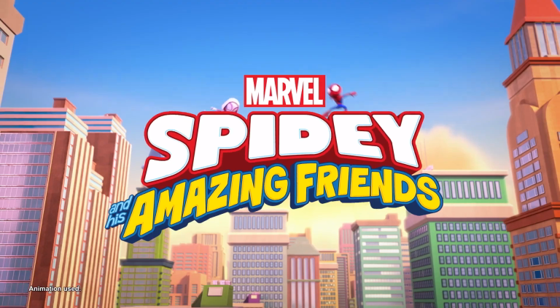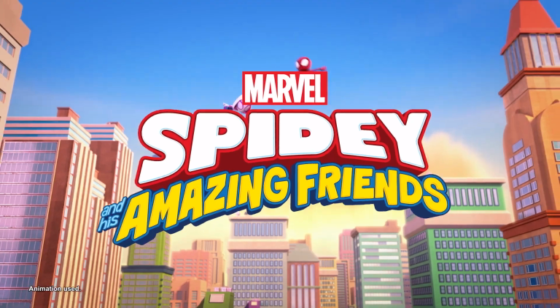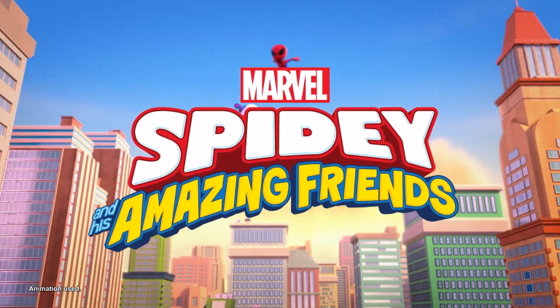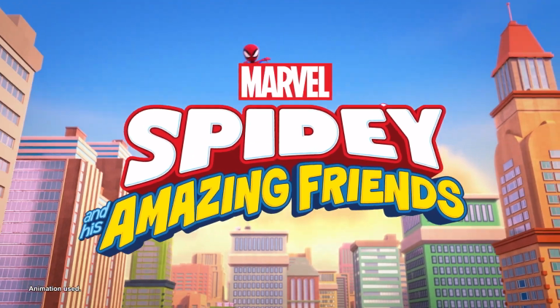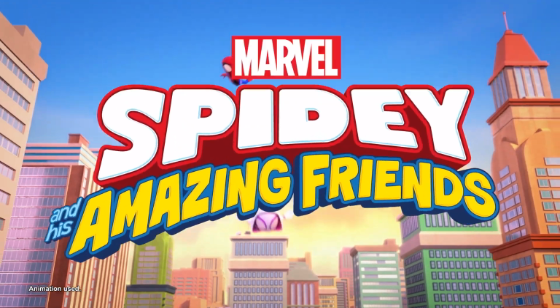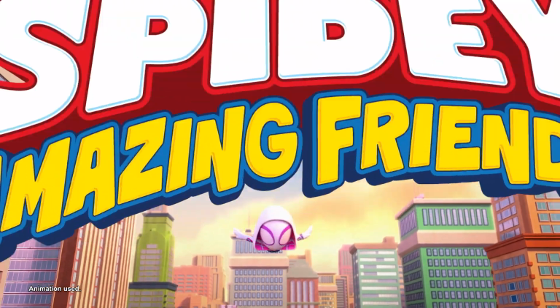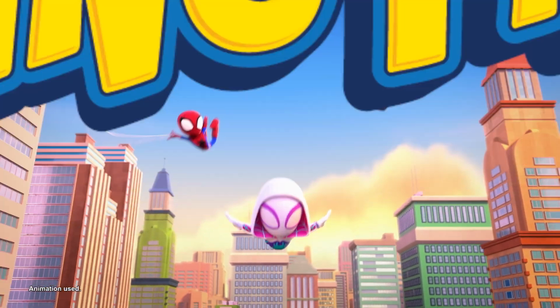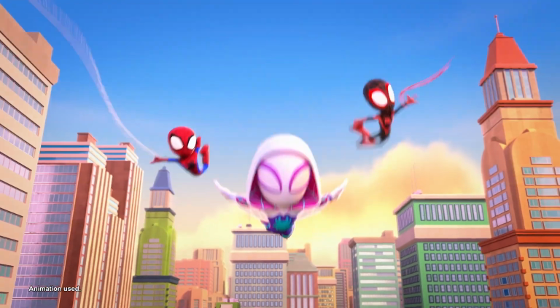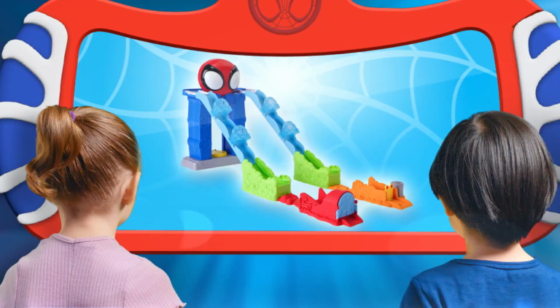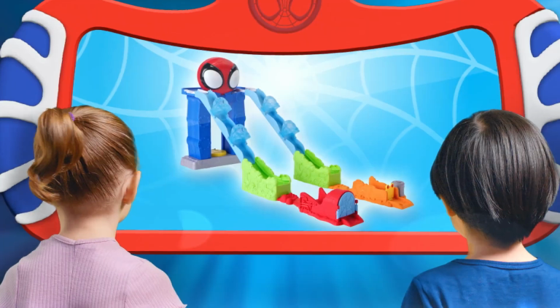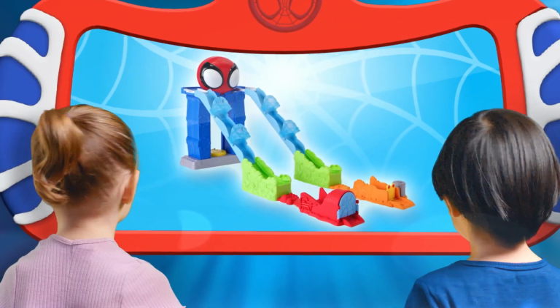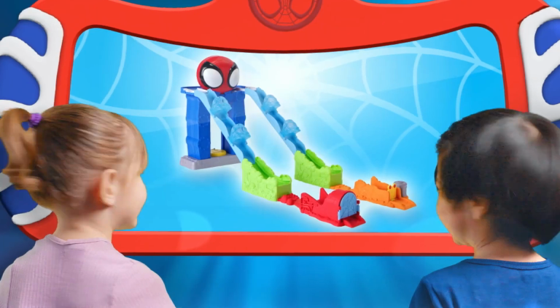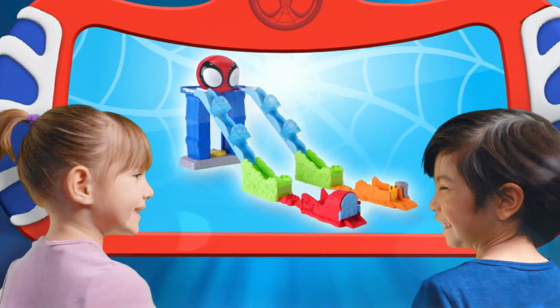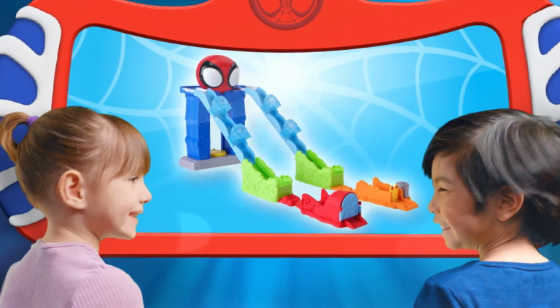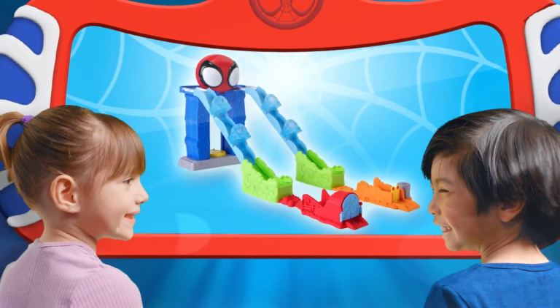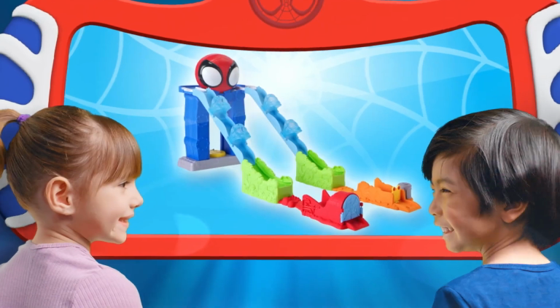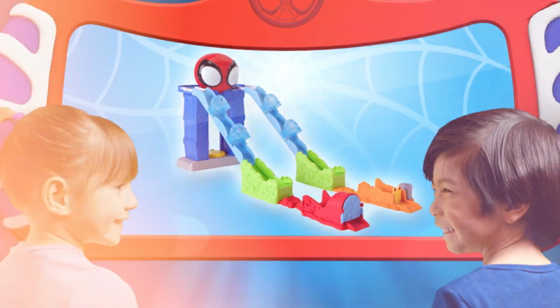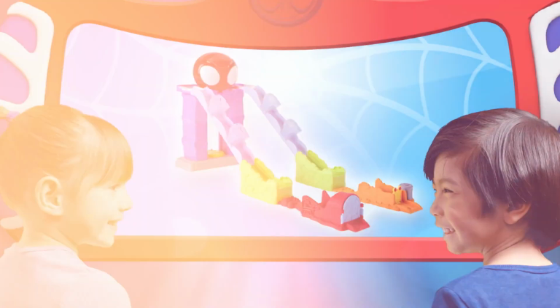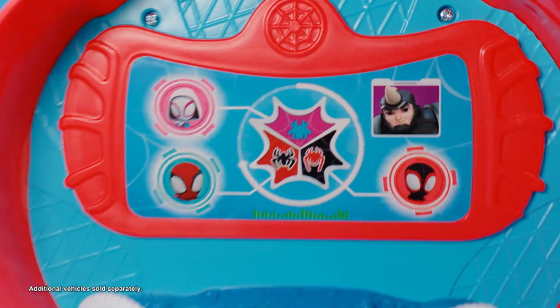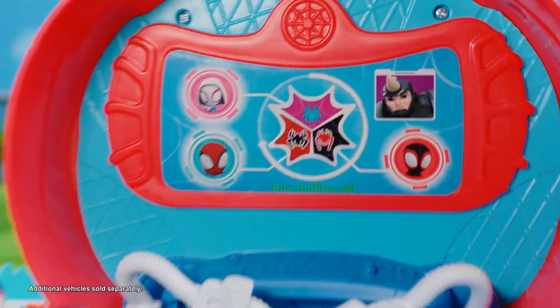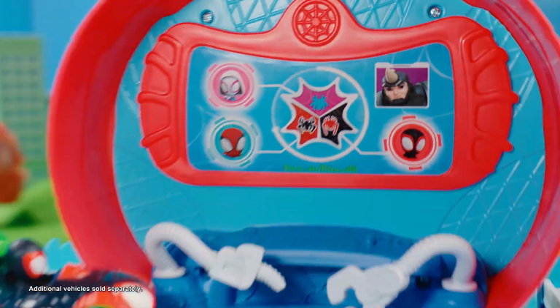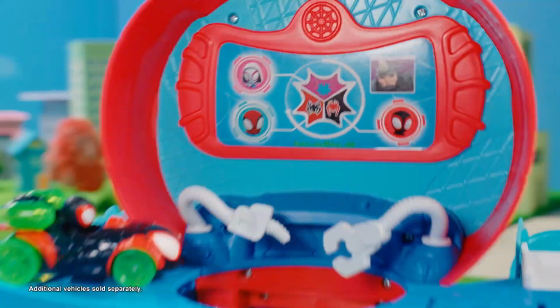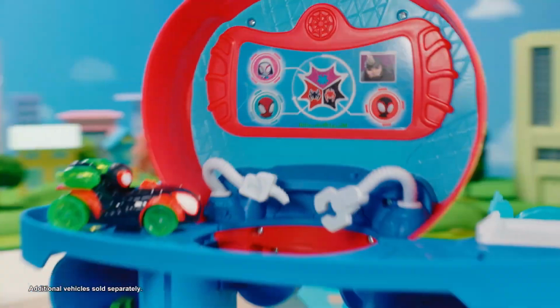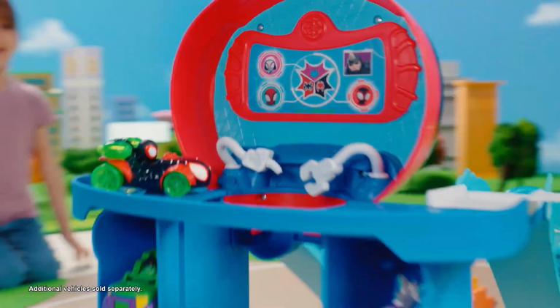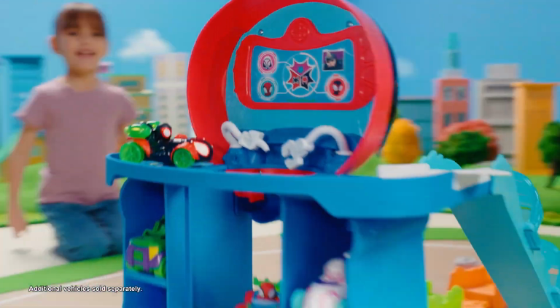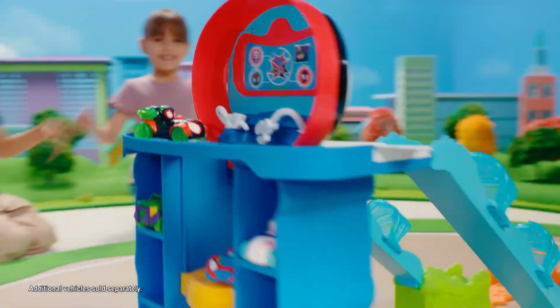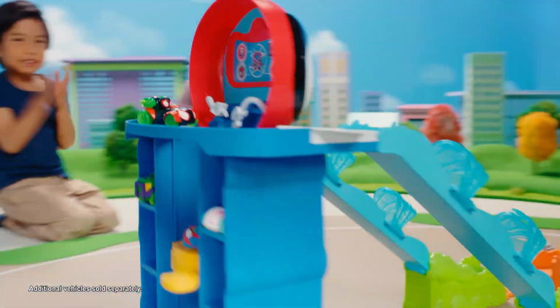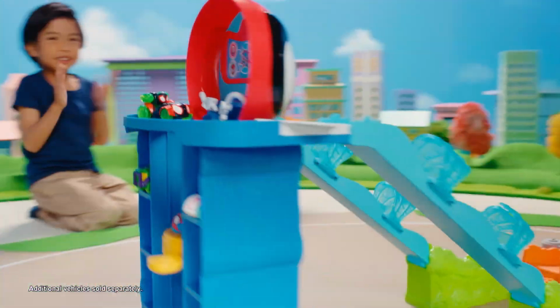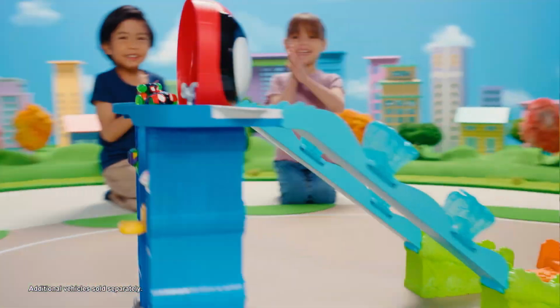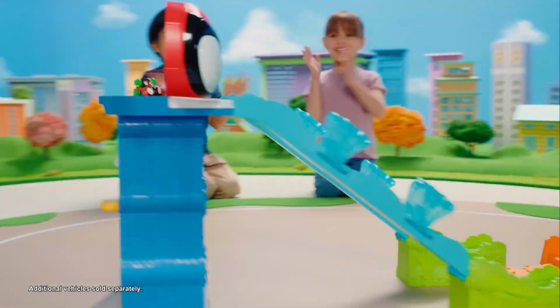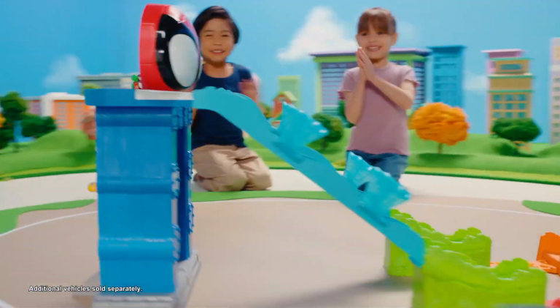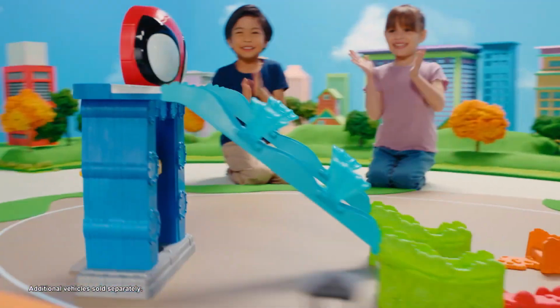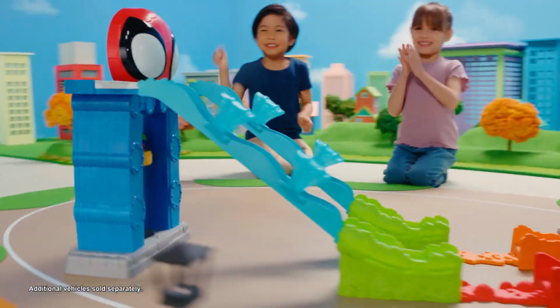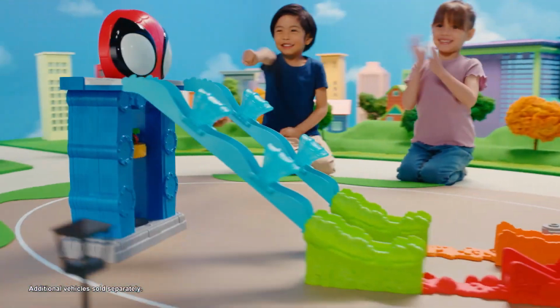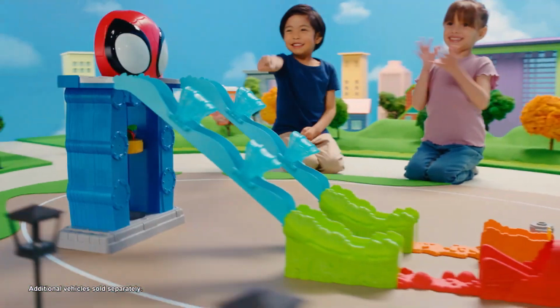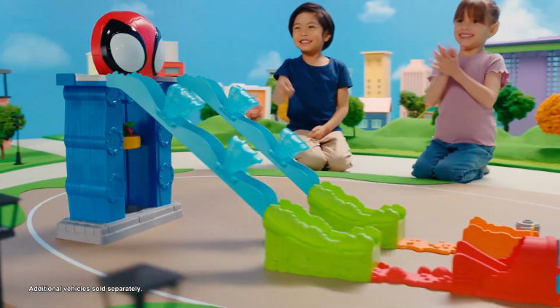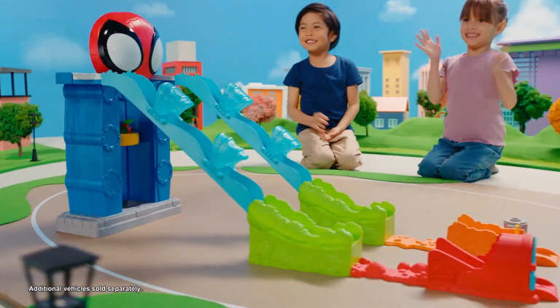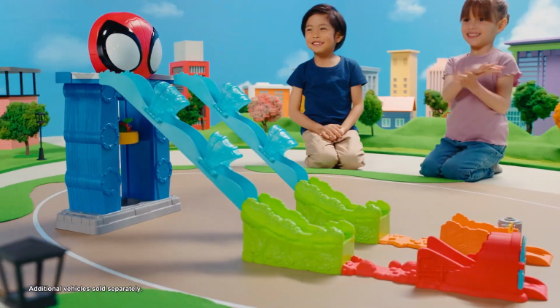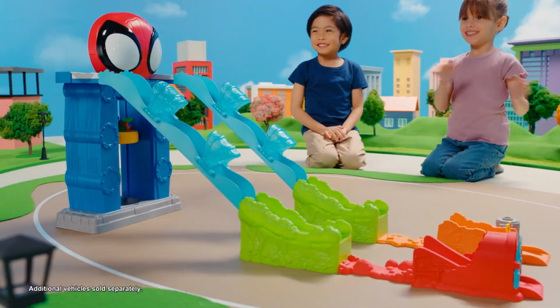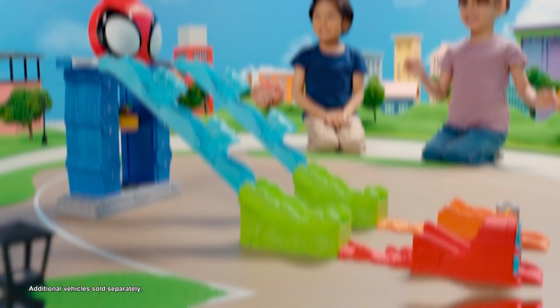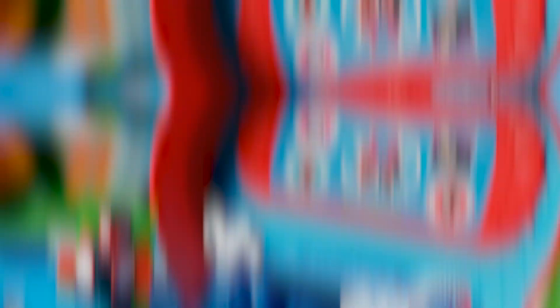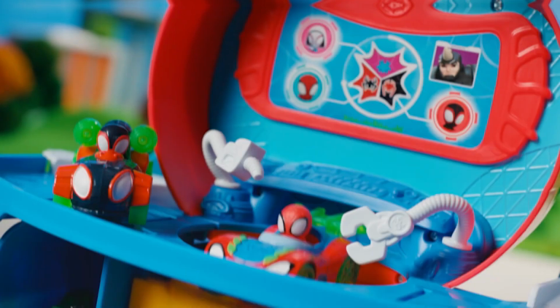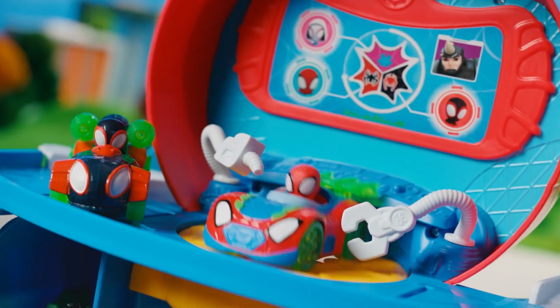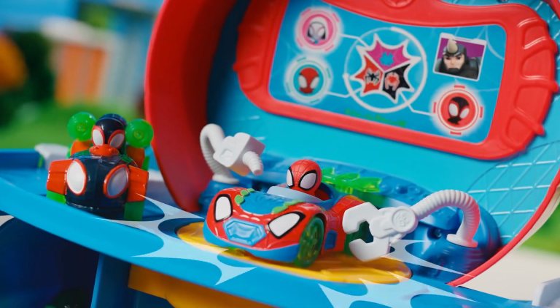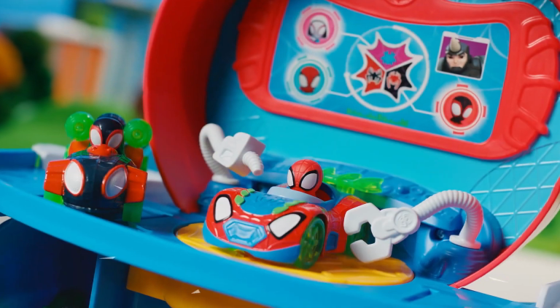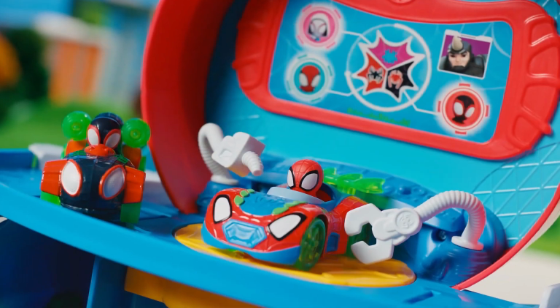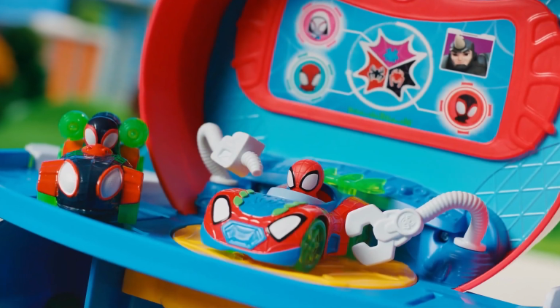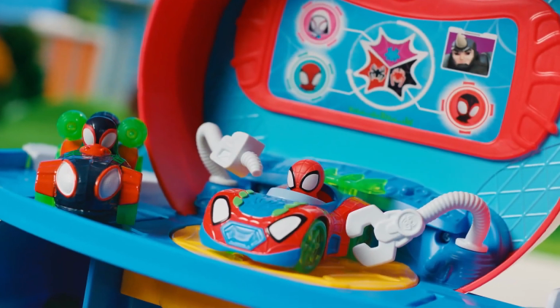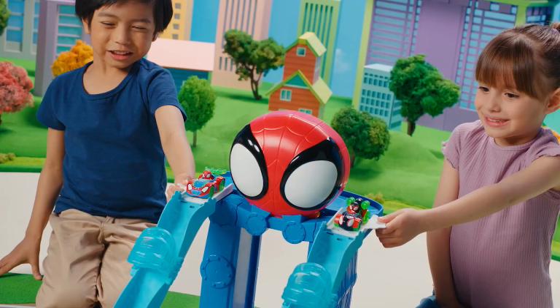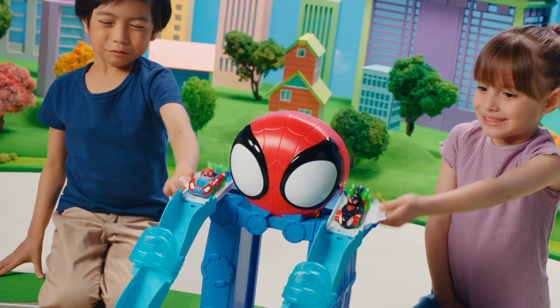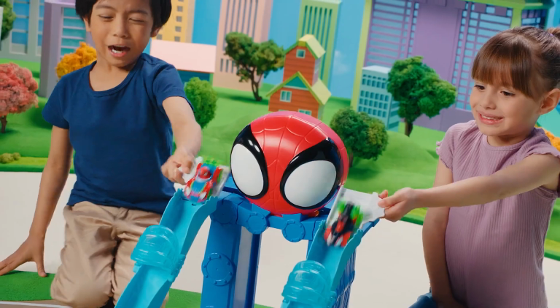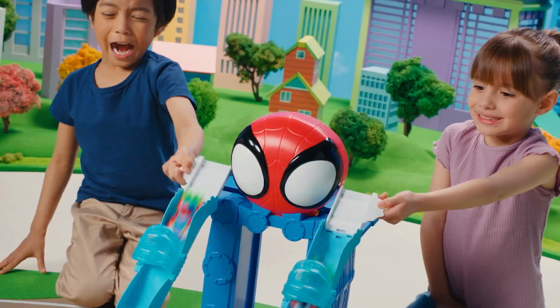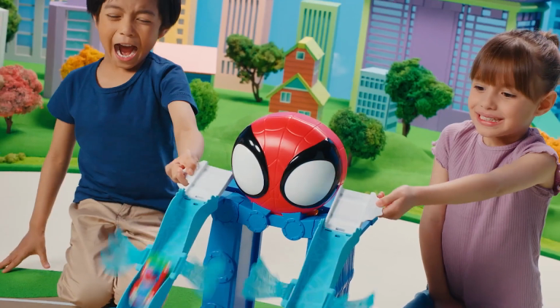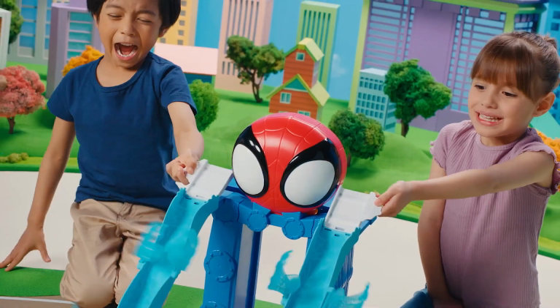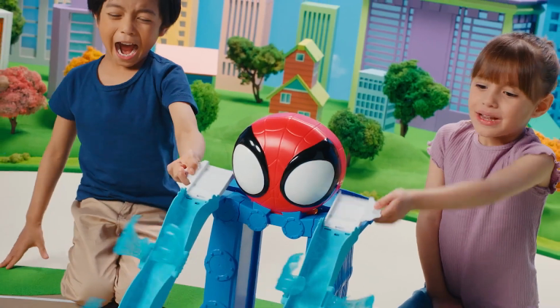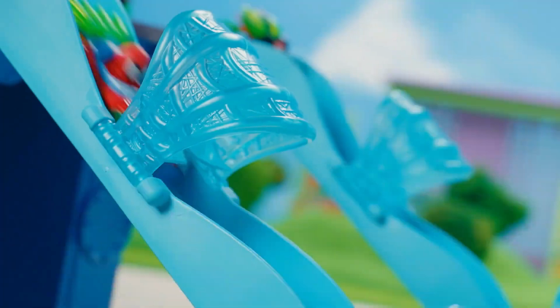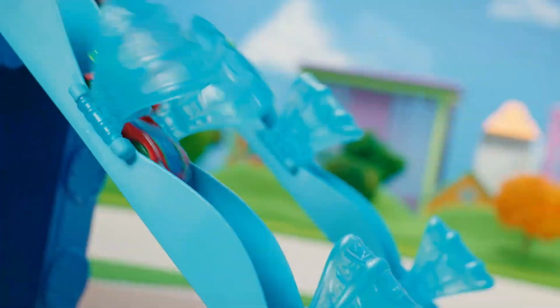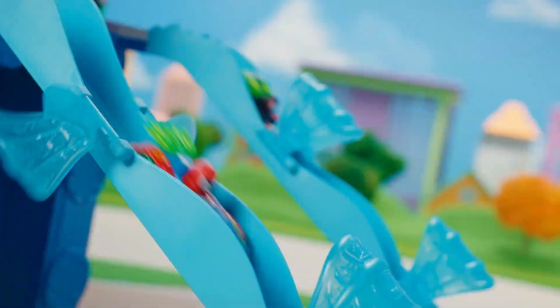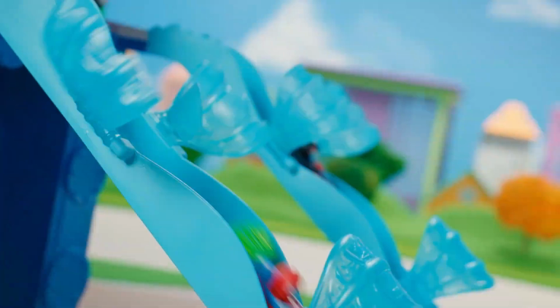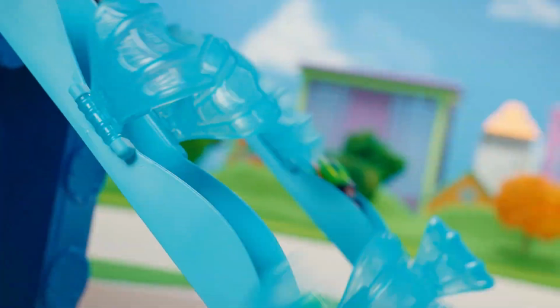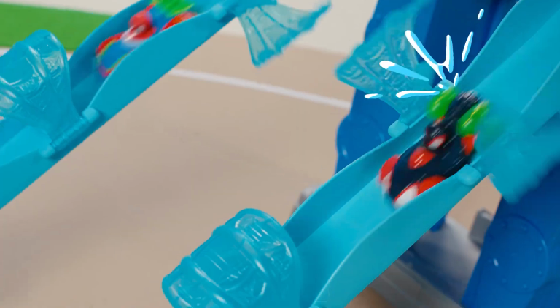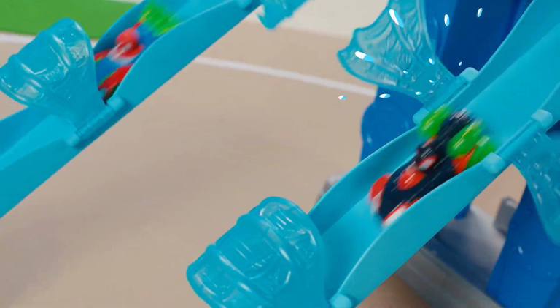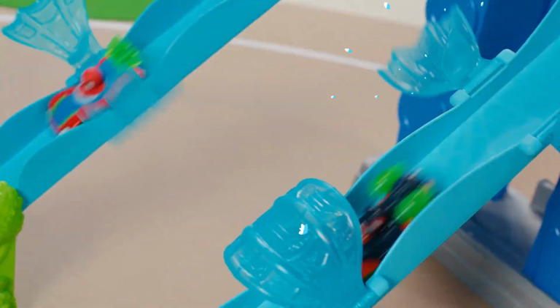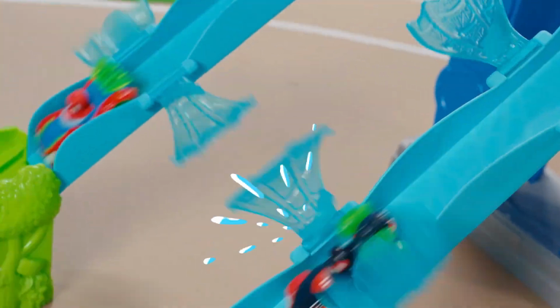Team Spidey needs your help! Swing into action with the new Amazing Metals Mega Jump HQ Track Set. Help Spidey and Spins save the day!